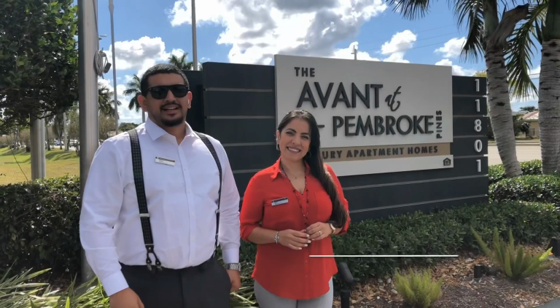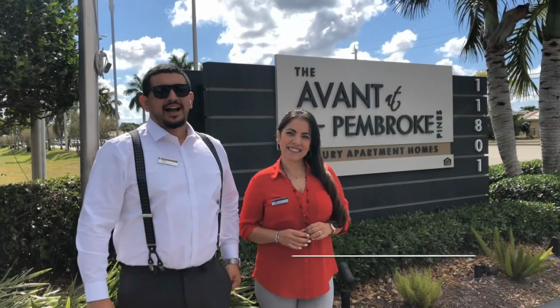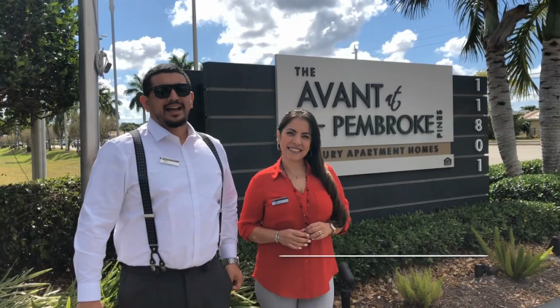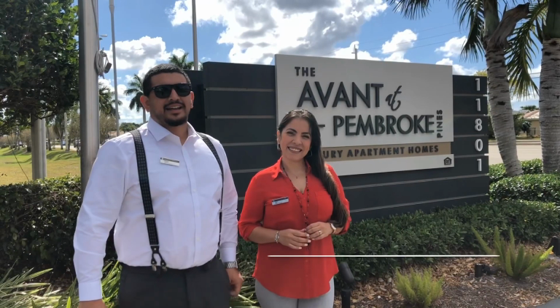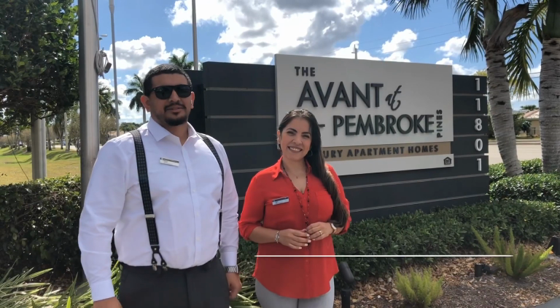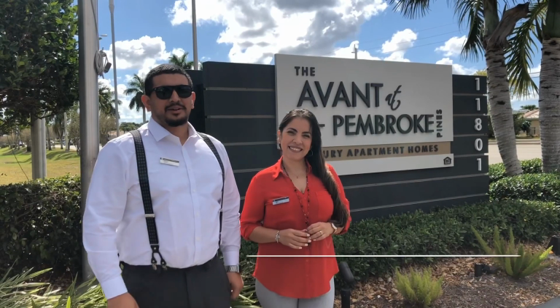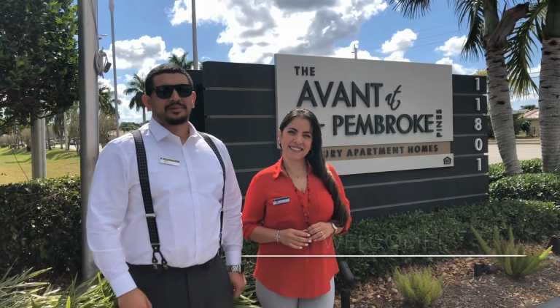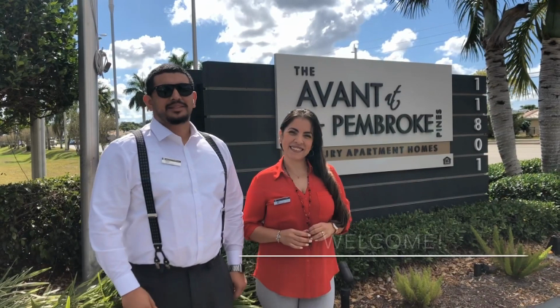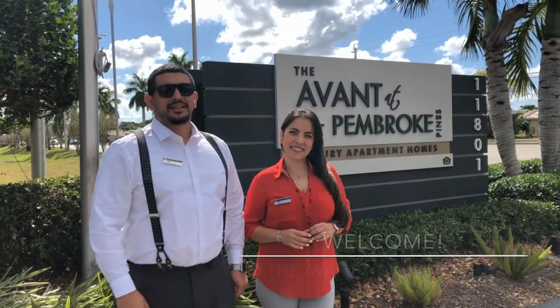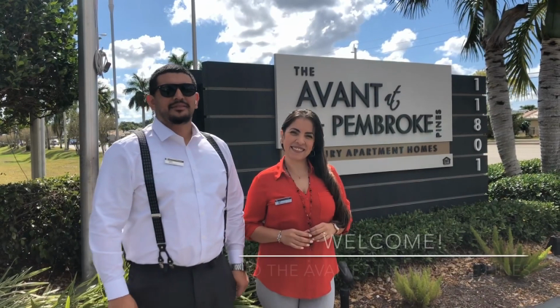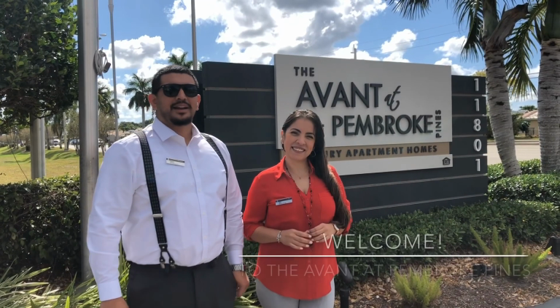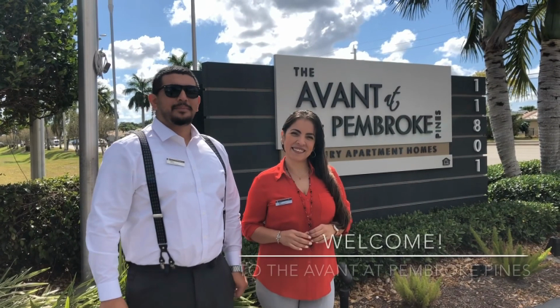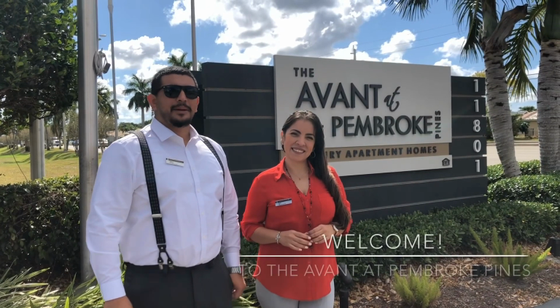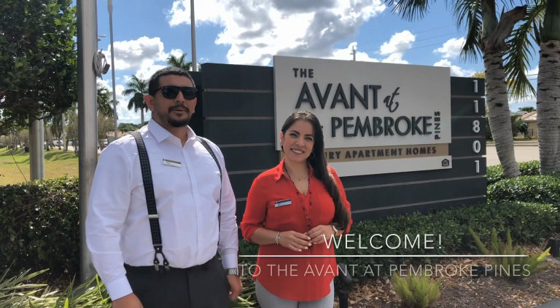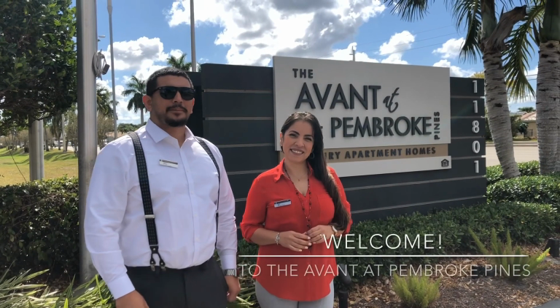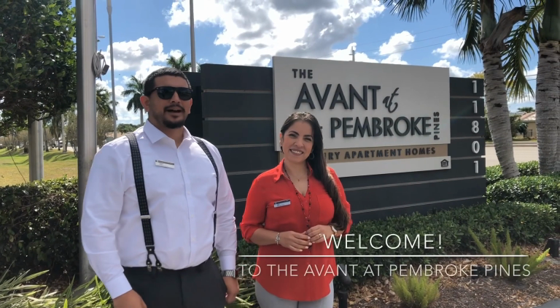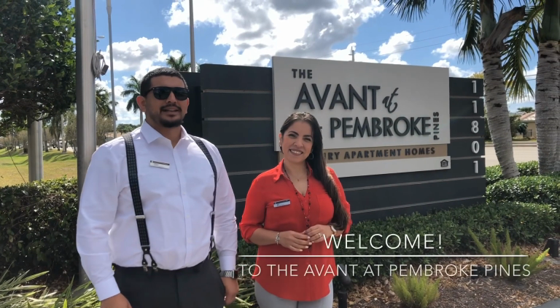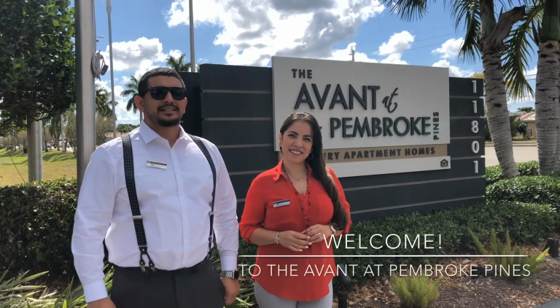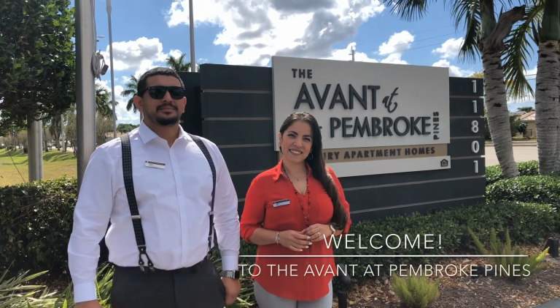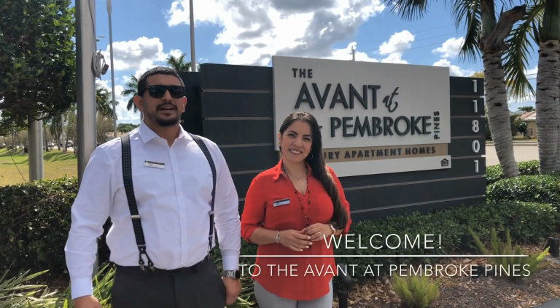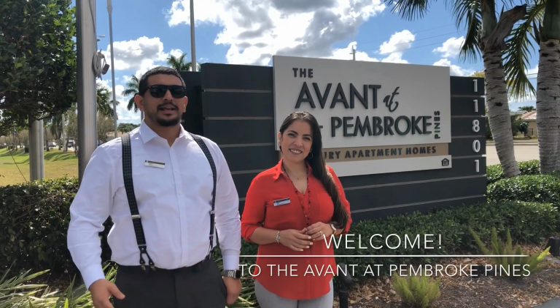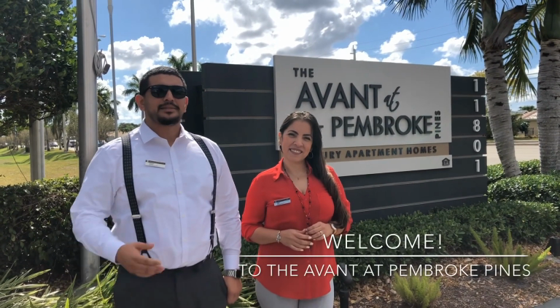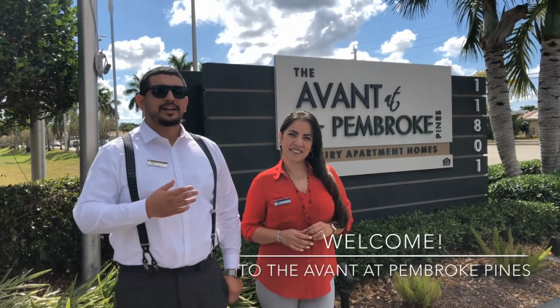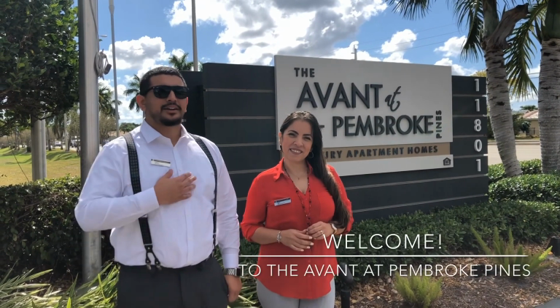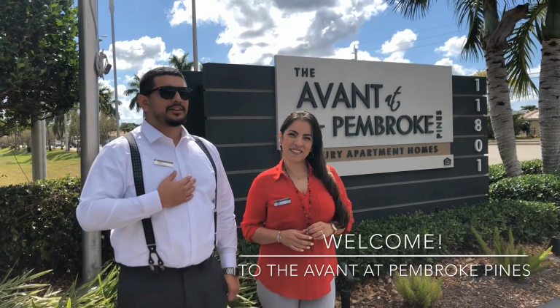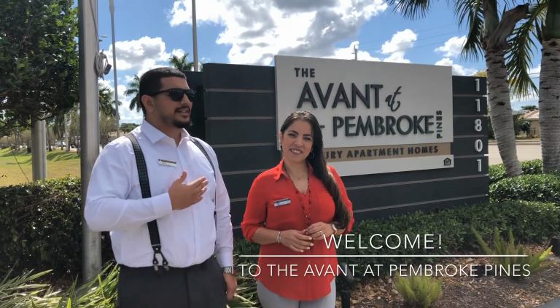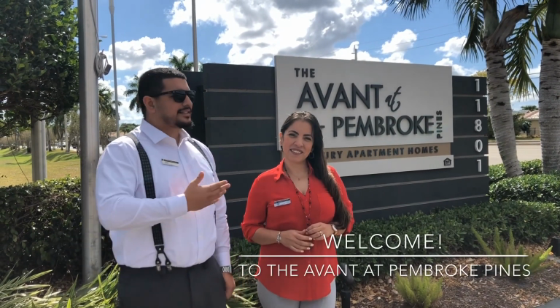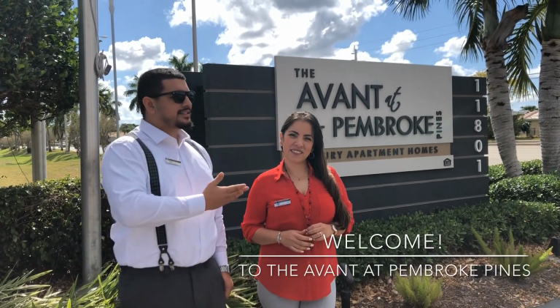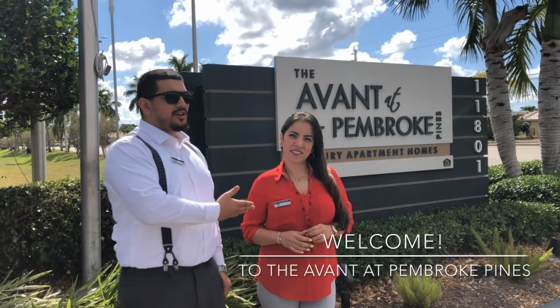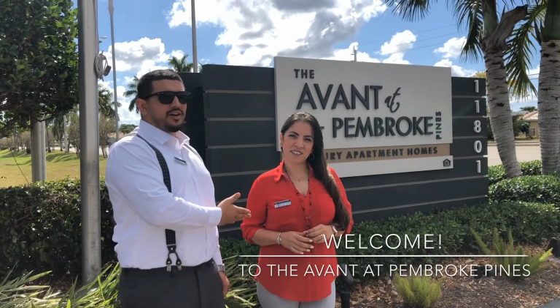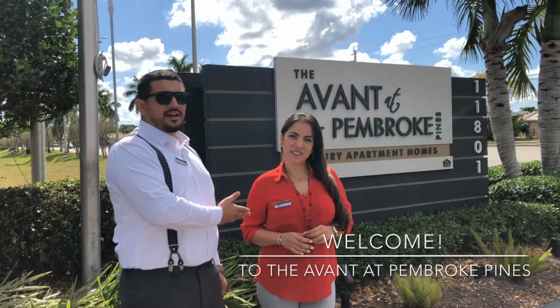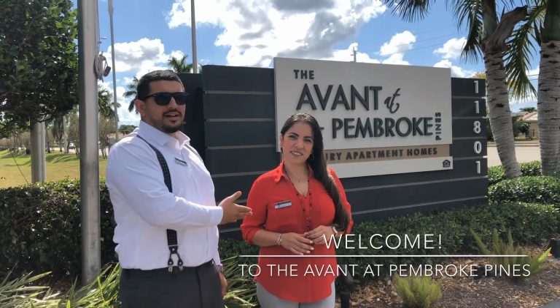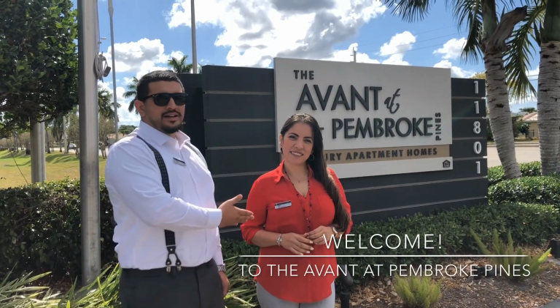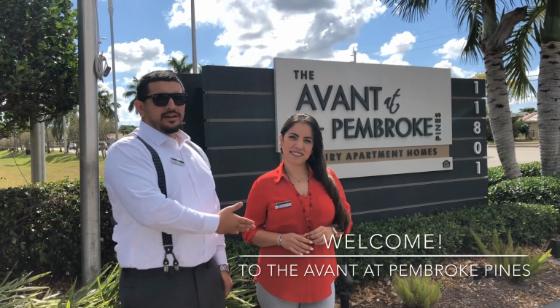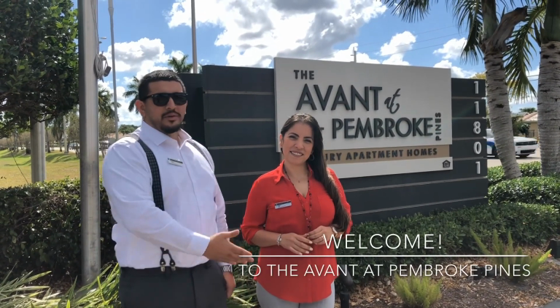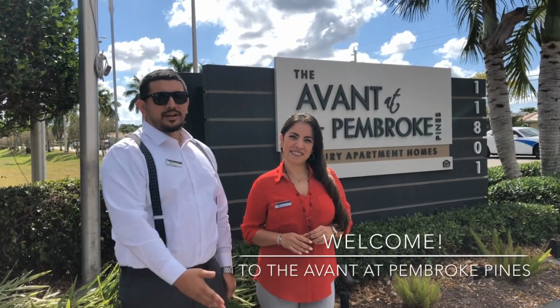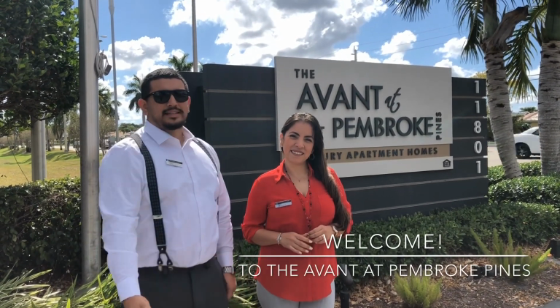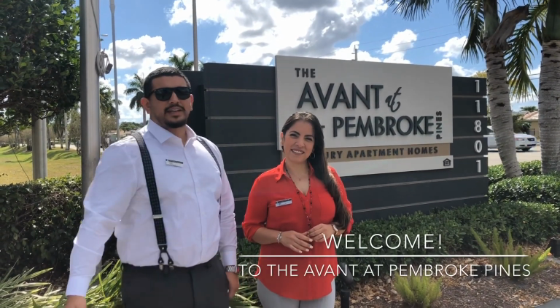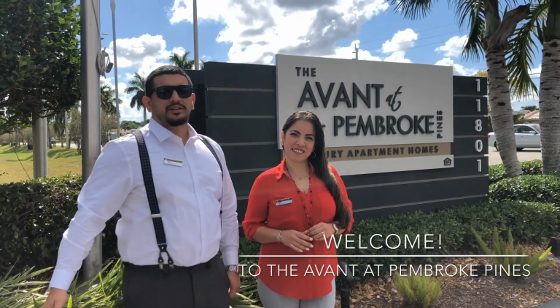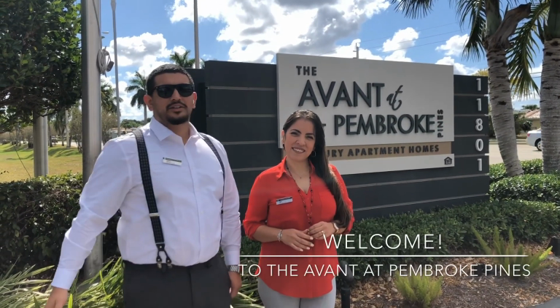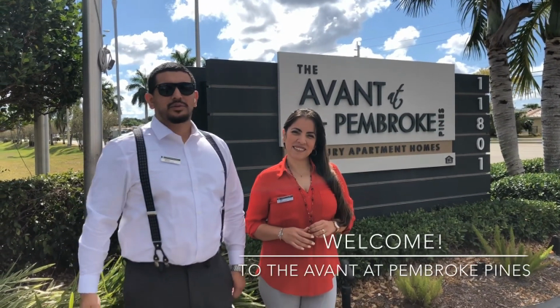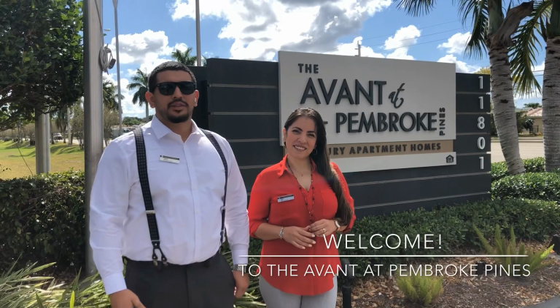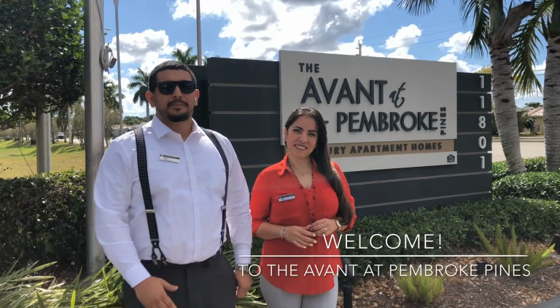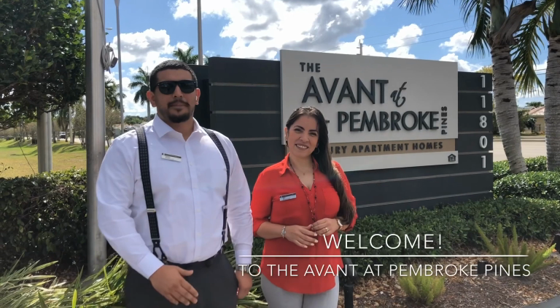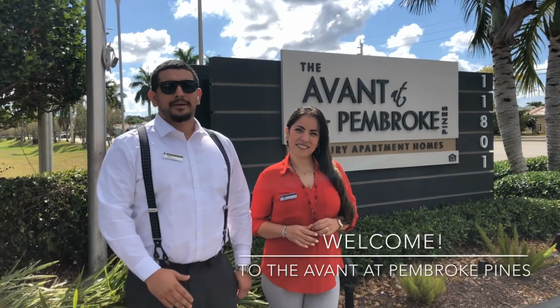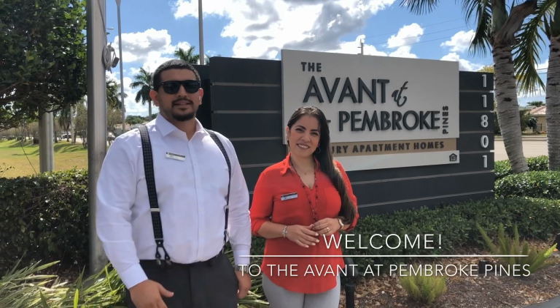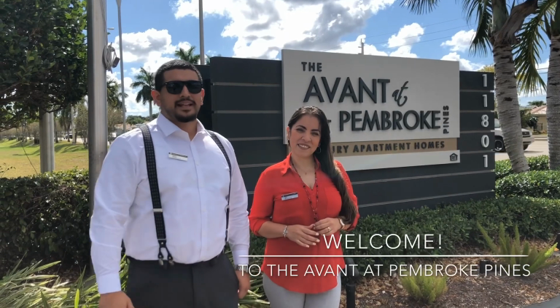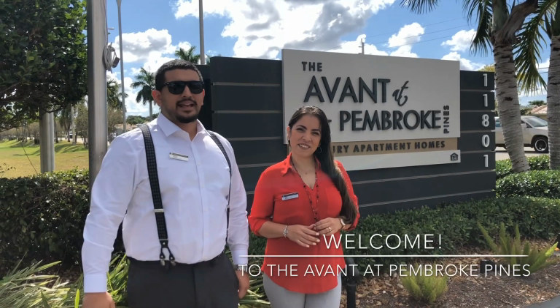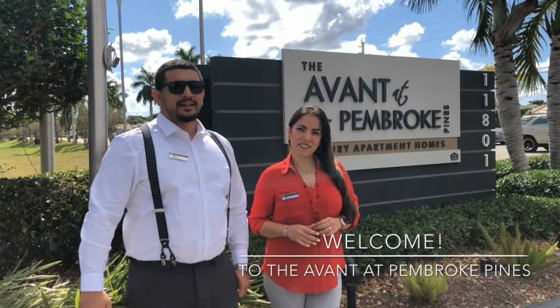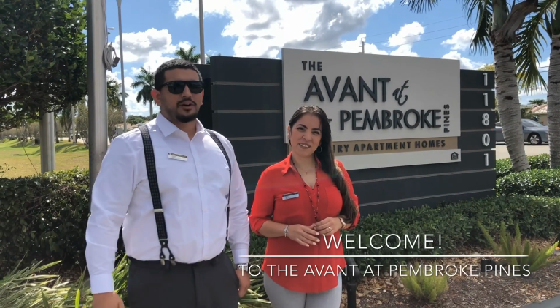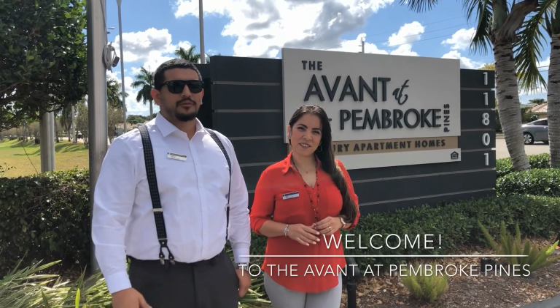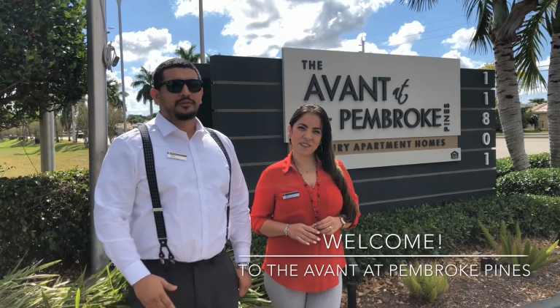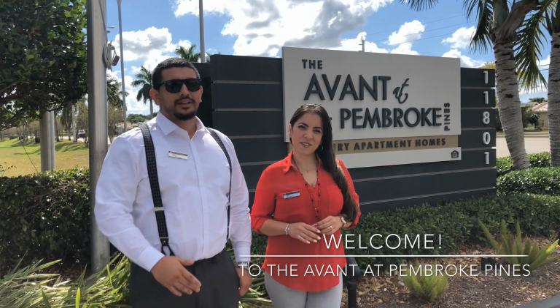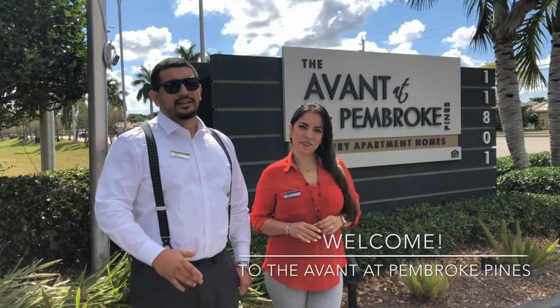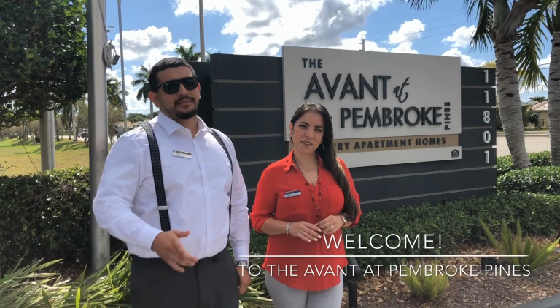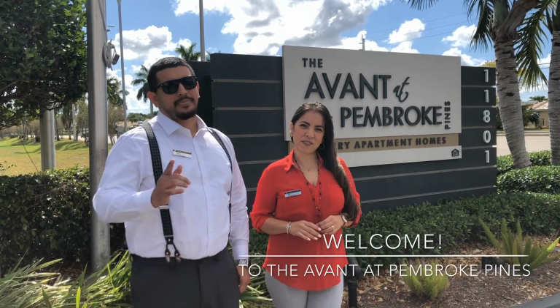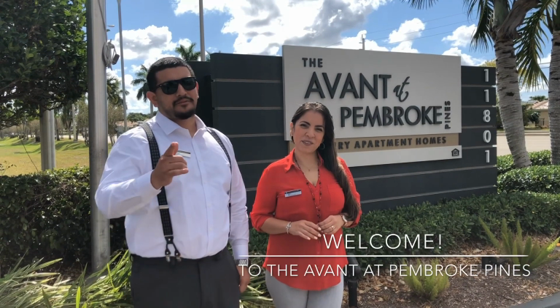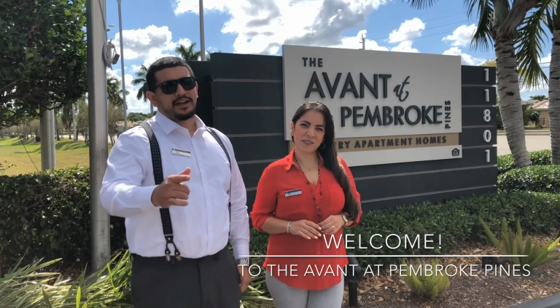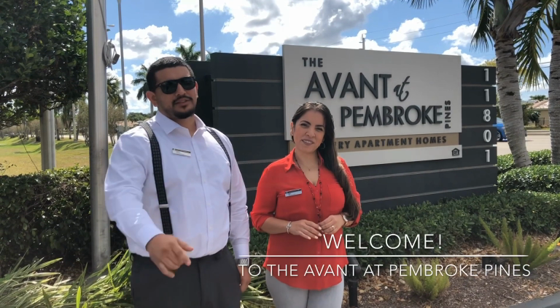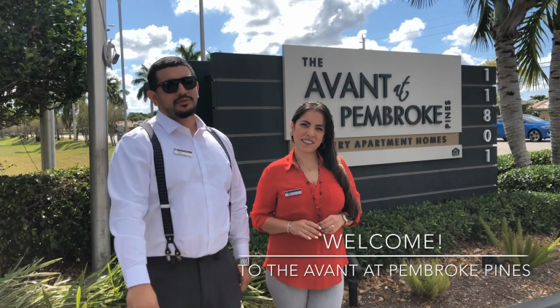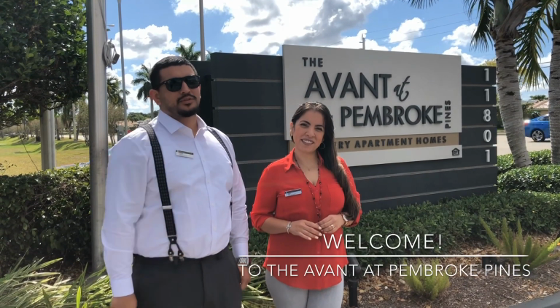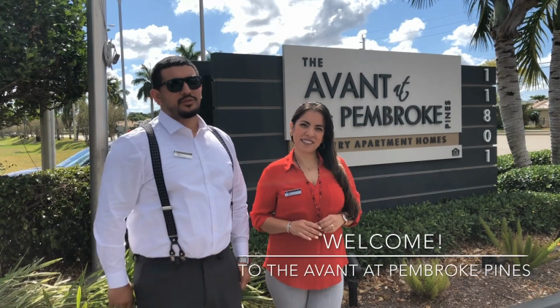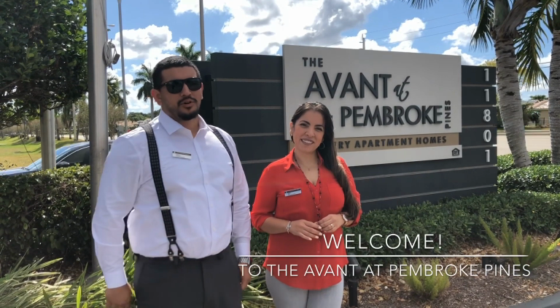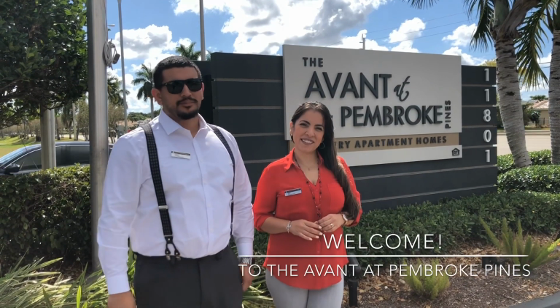Hi and welcome to the Havana Pembroke Pines. My name is Edgar, this is Laura. We're going to take a tour of the property today and hopefully find you a new home.